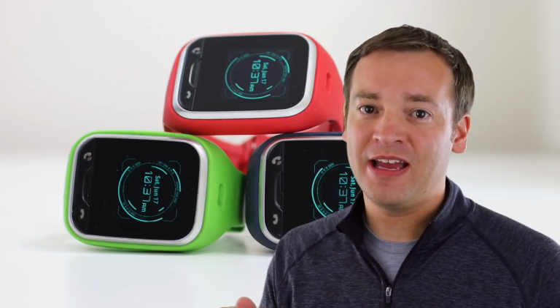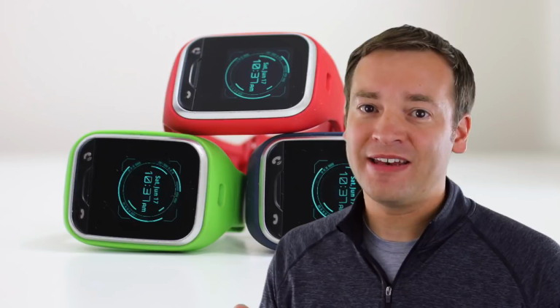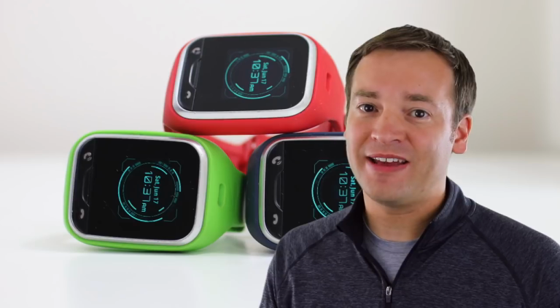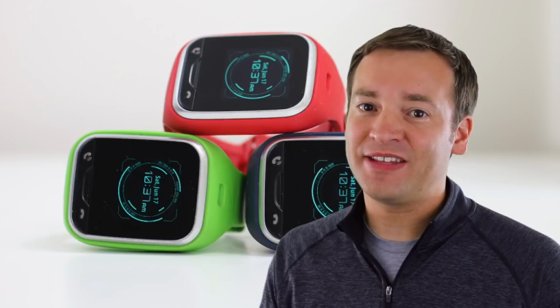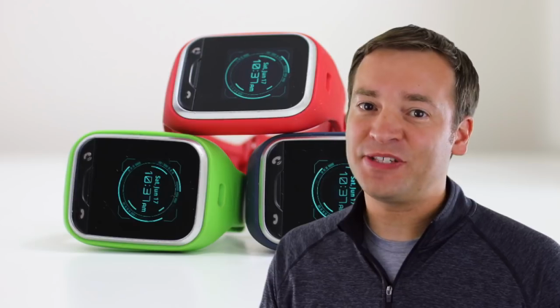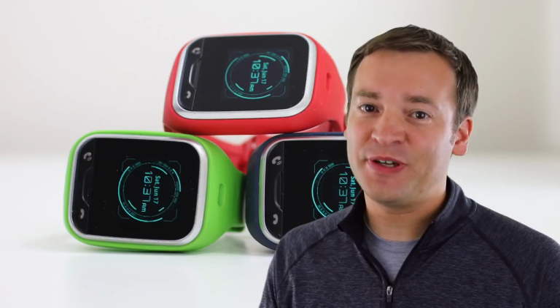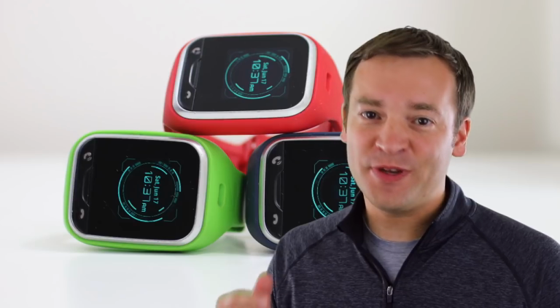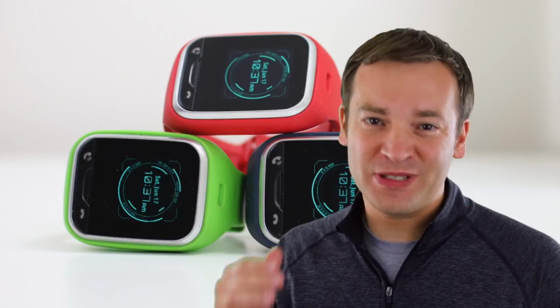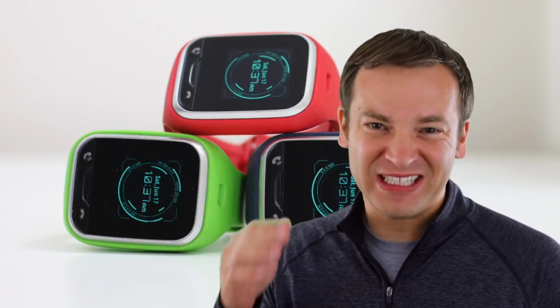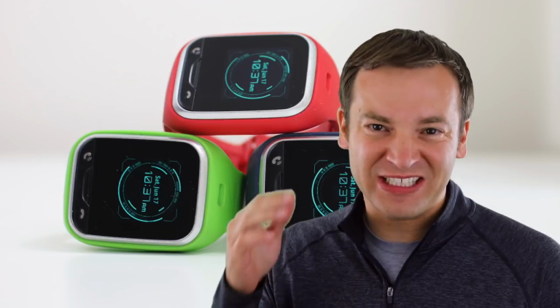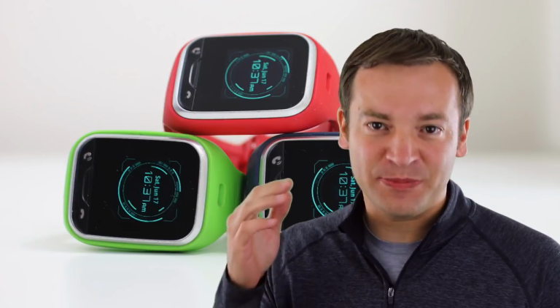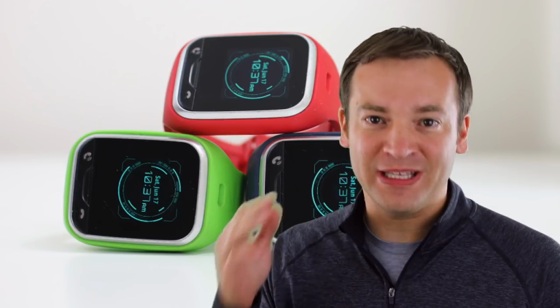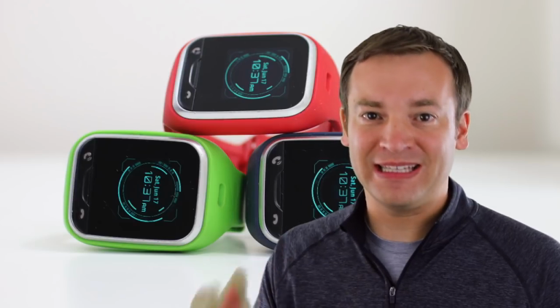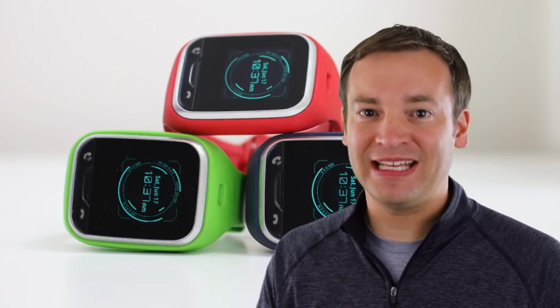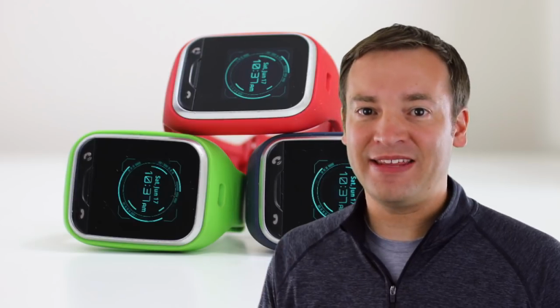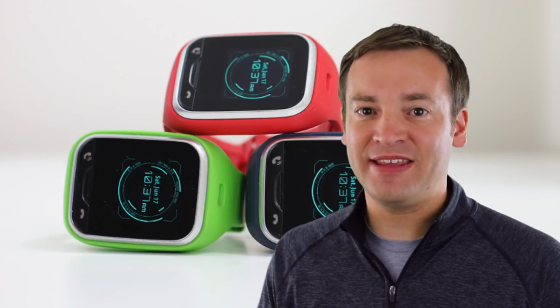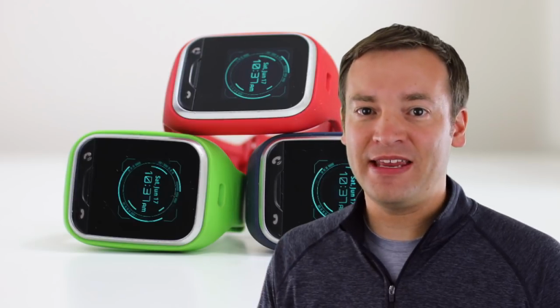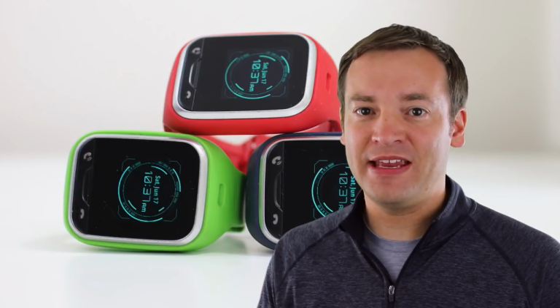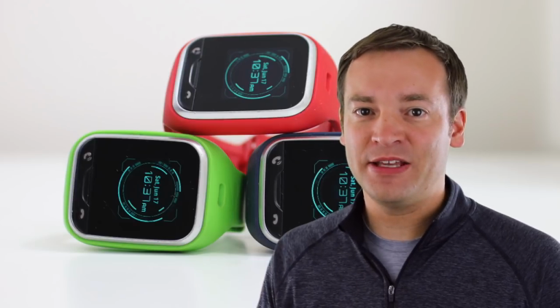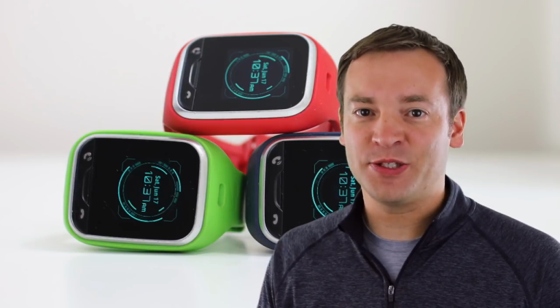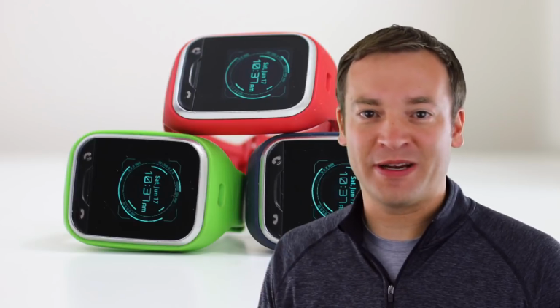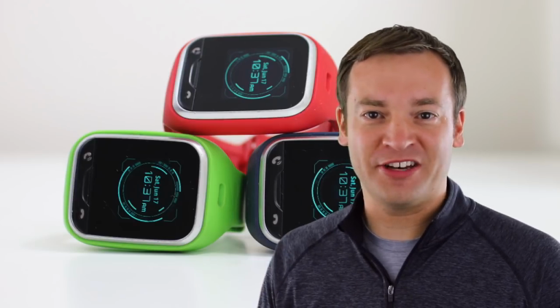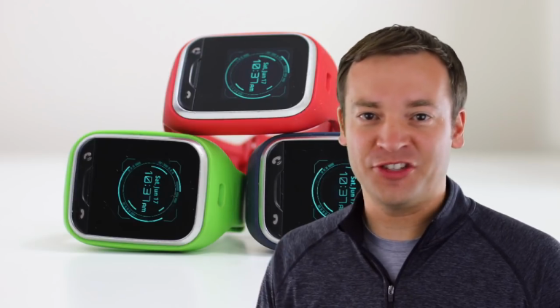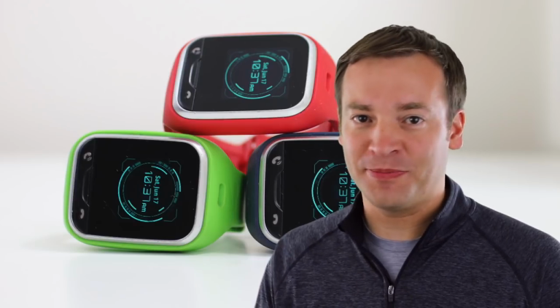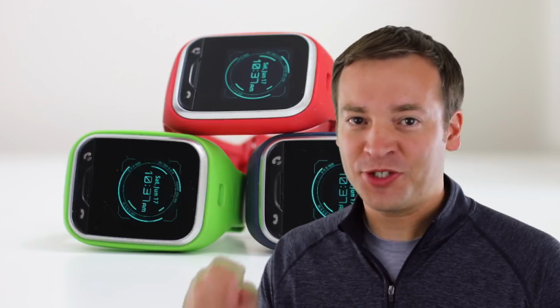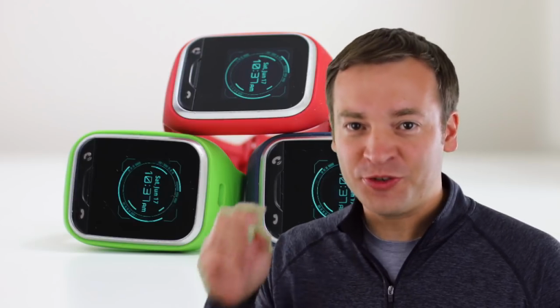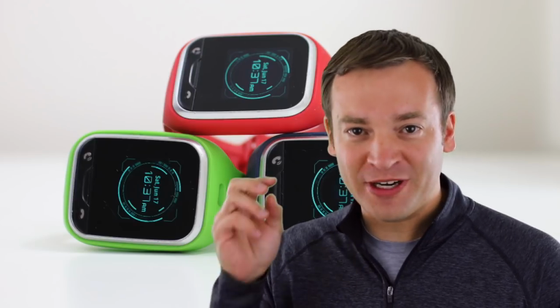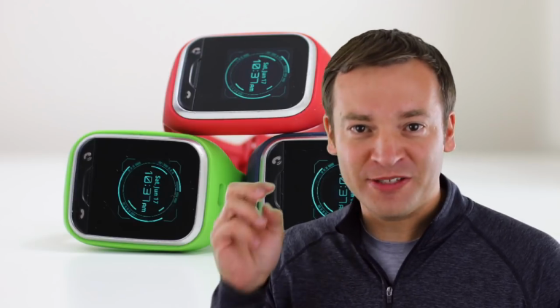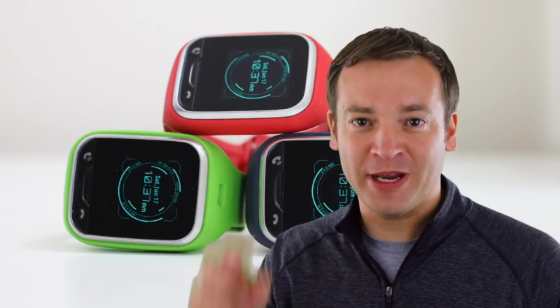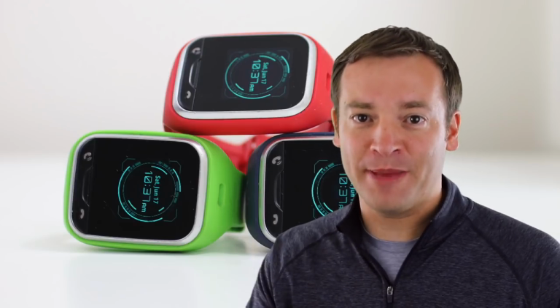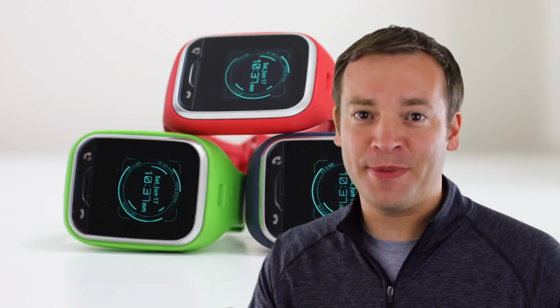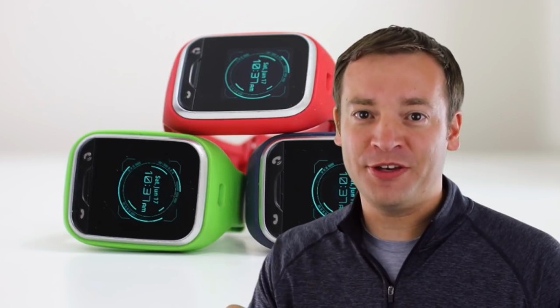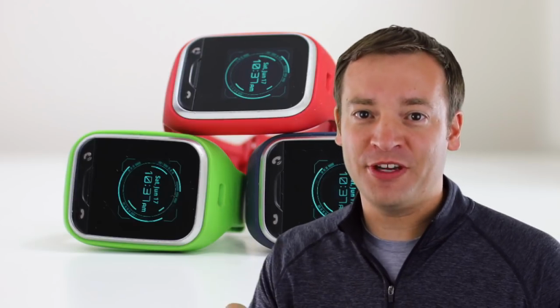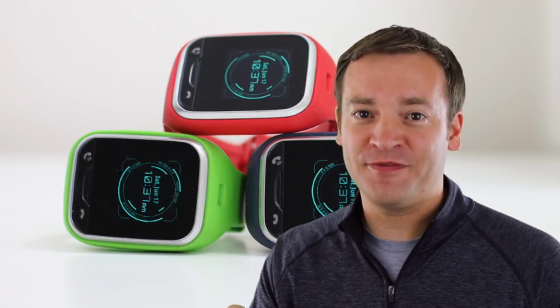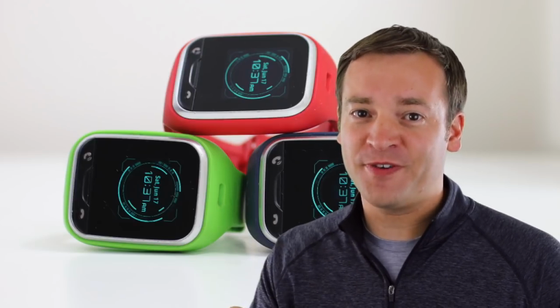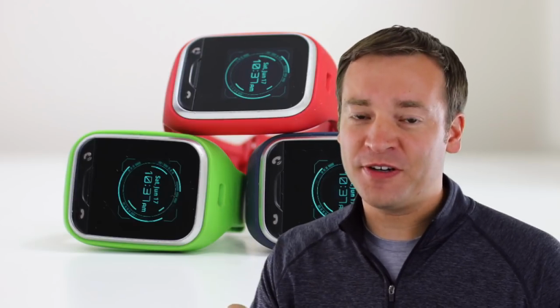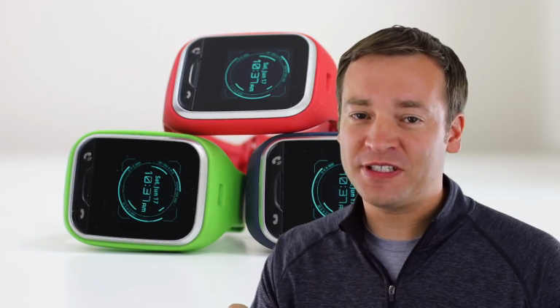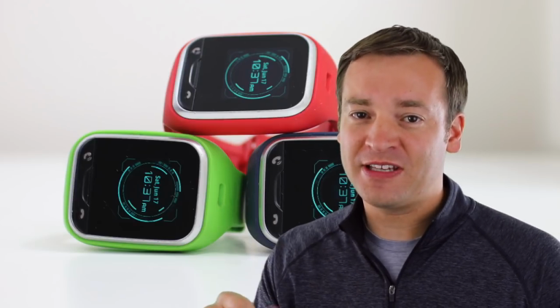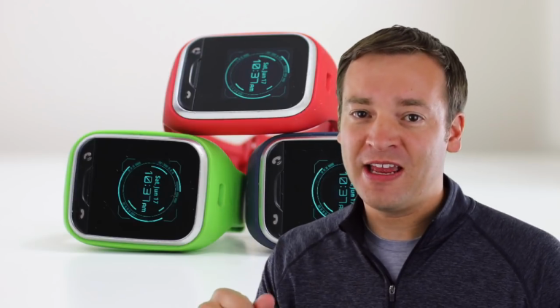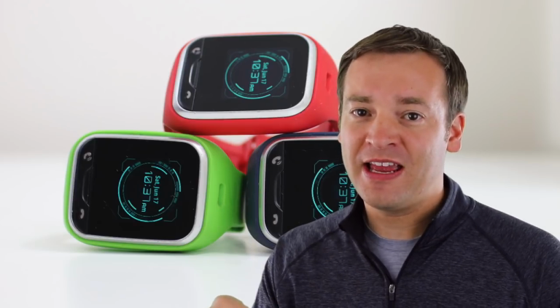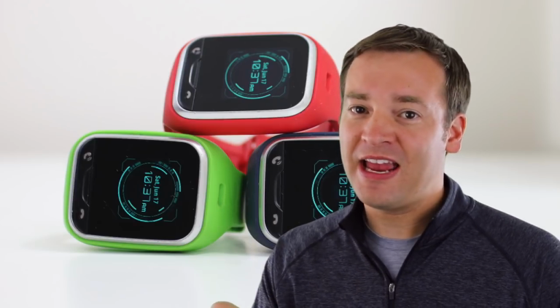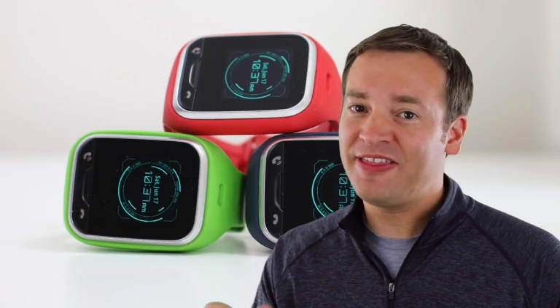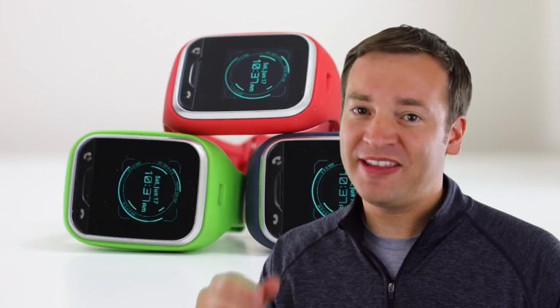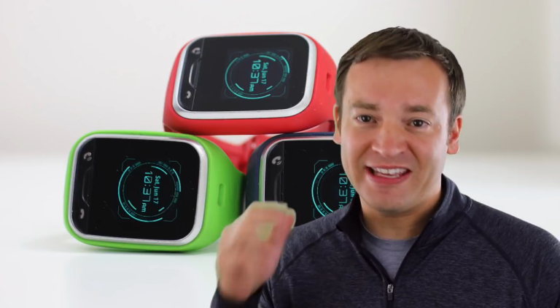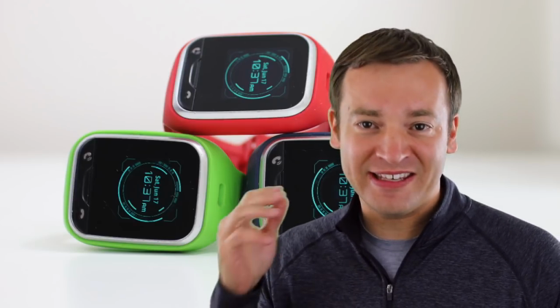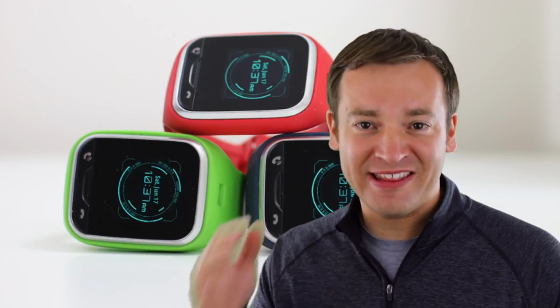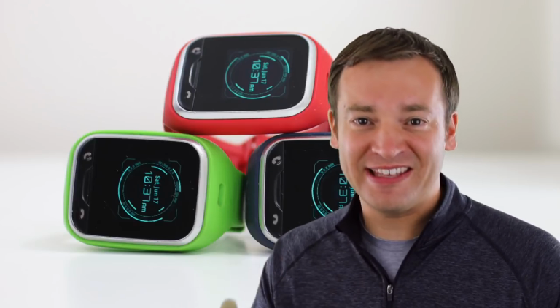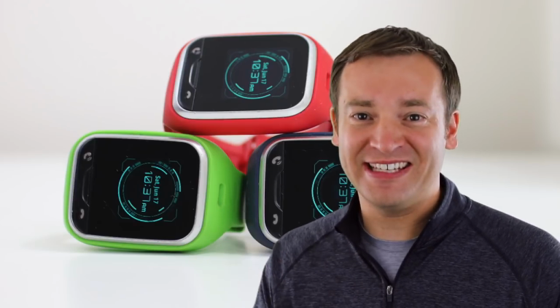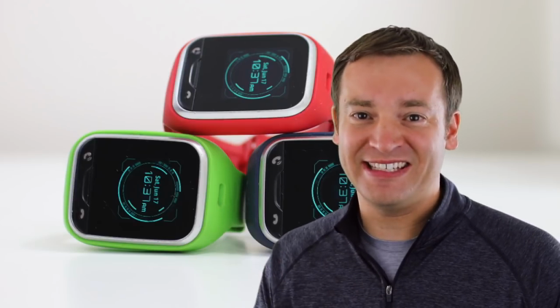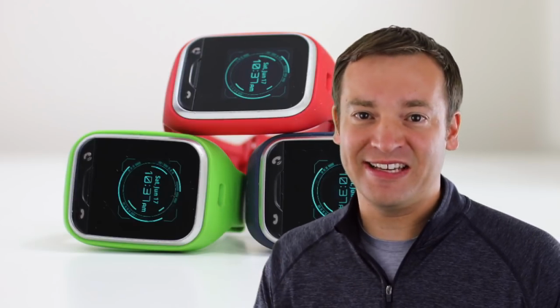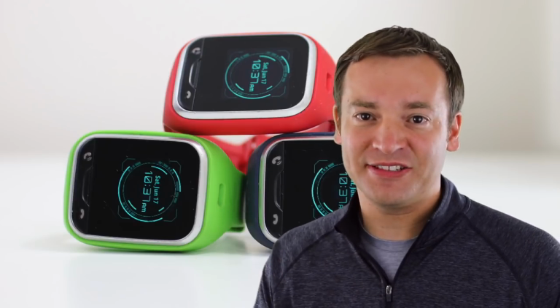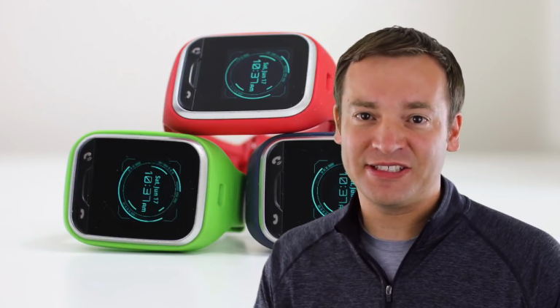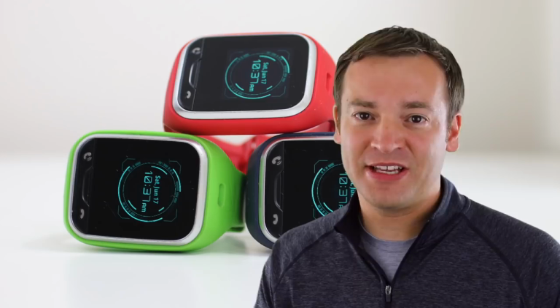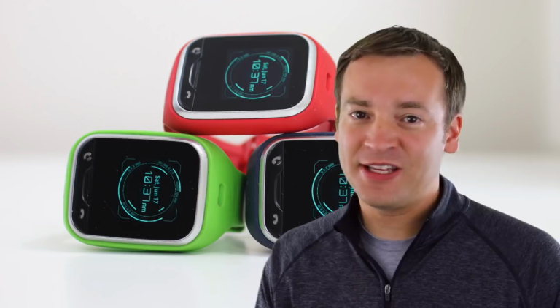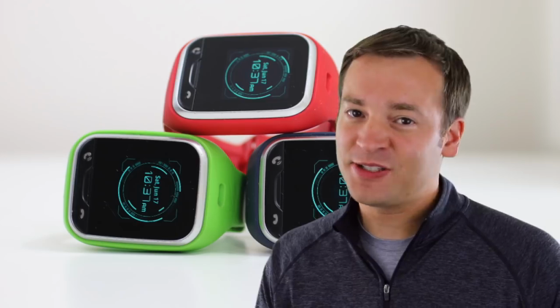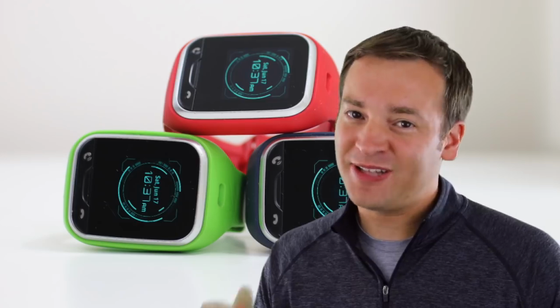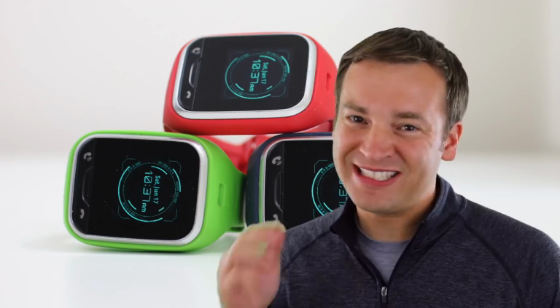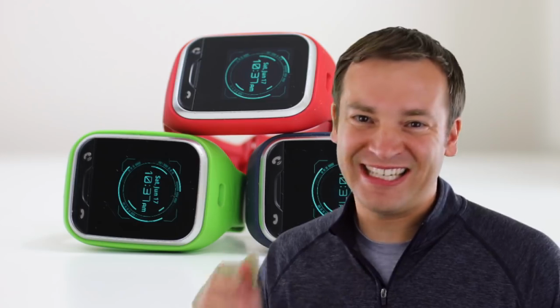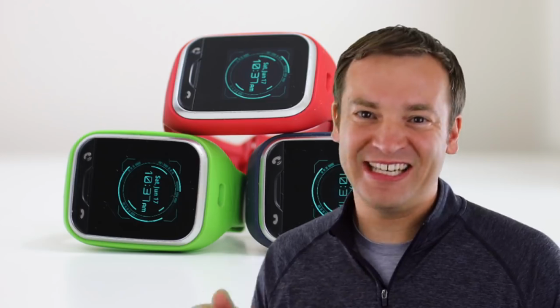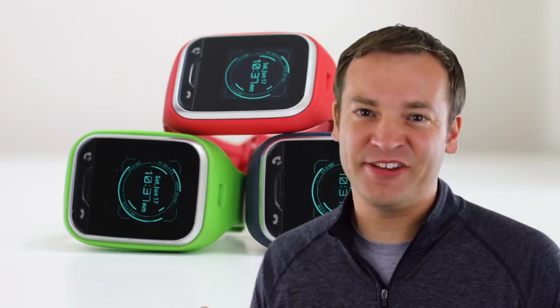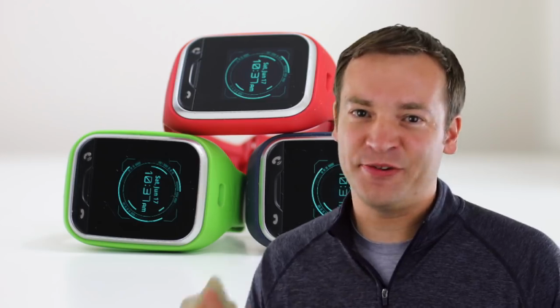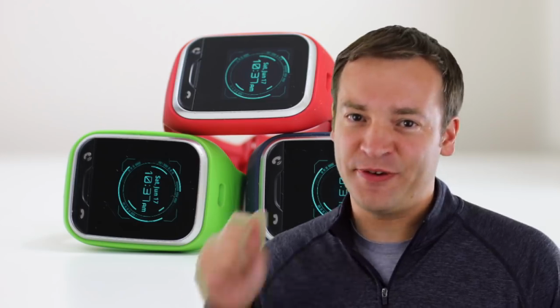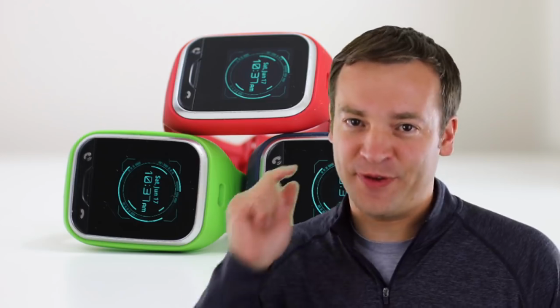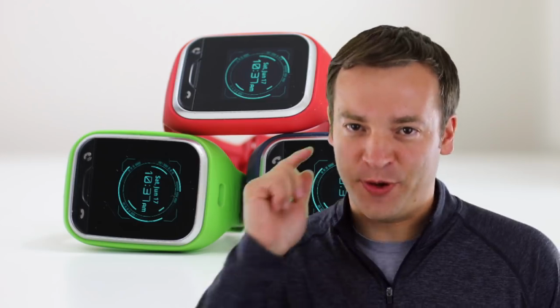Now this review is a little bit lengthy, so I'm going to jump straight to my opinion first and then get into the details. Let's get into the review.